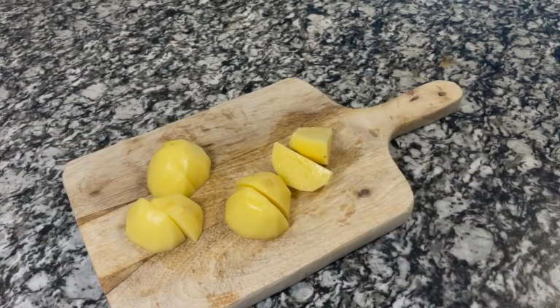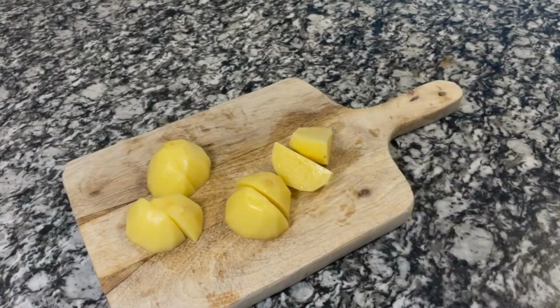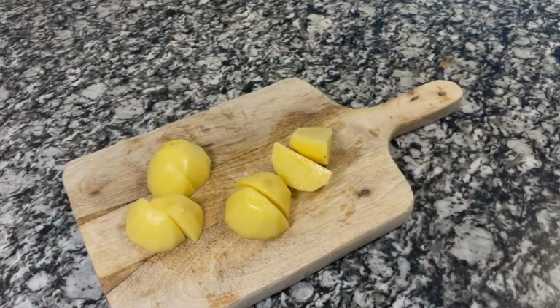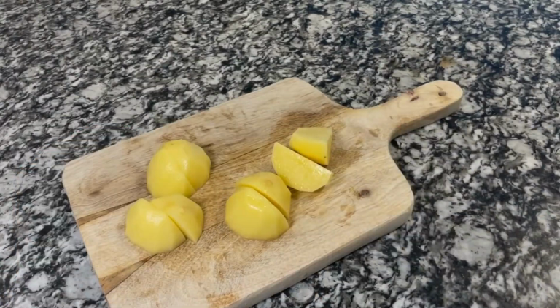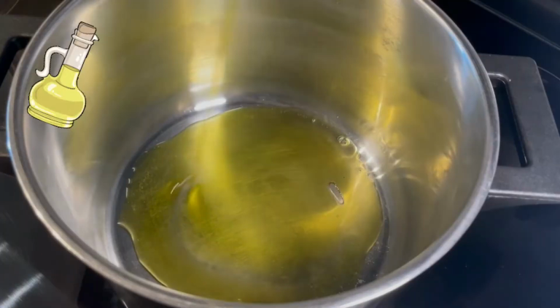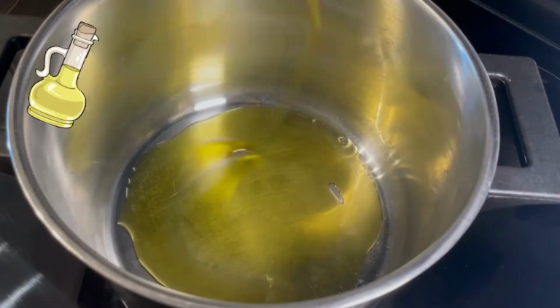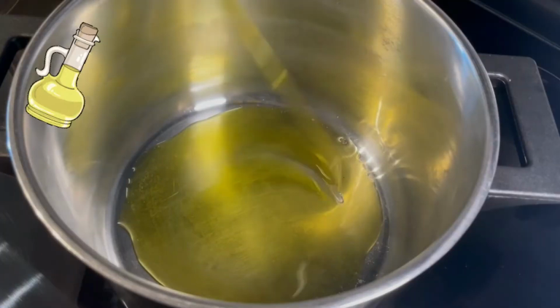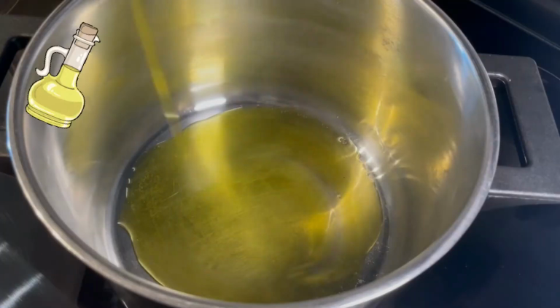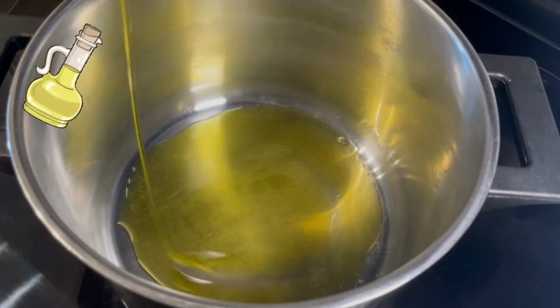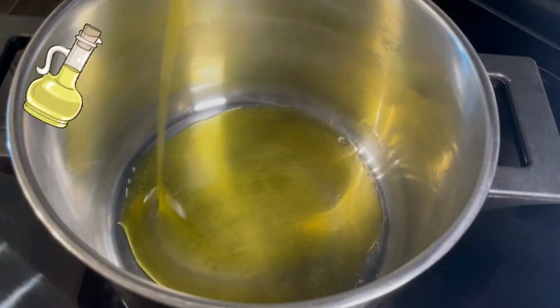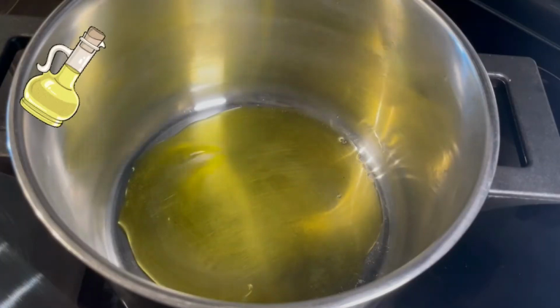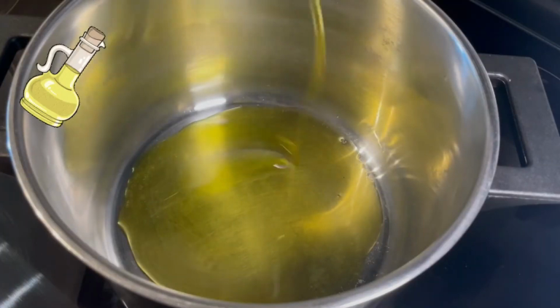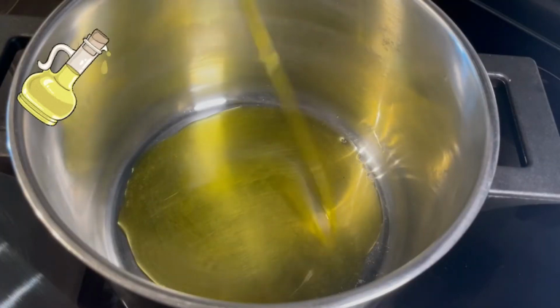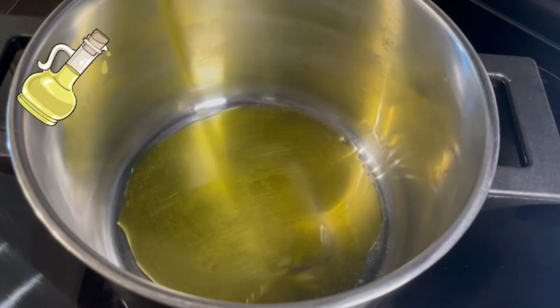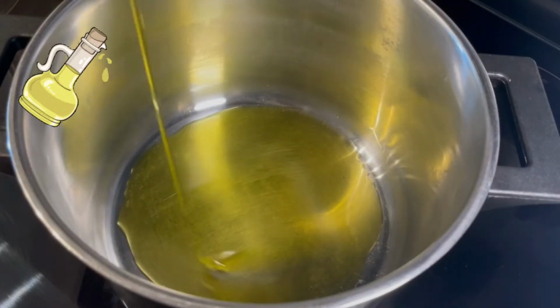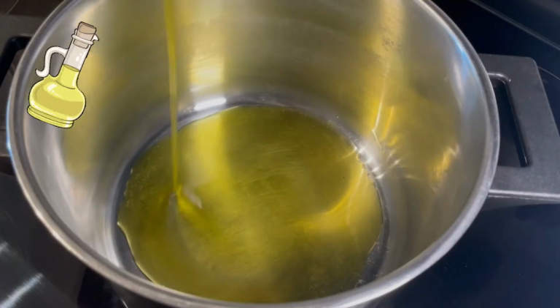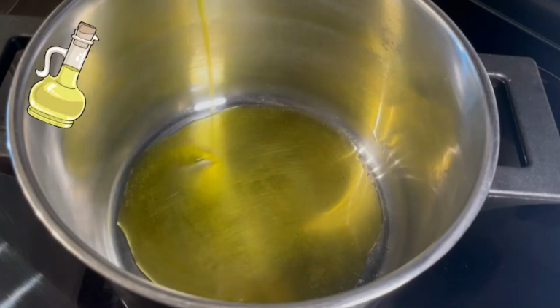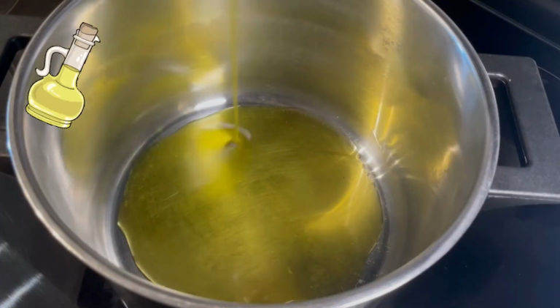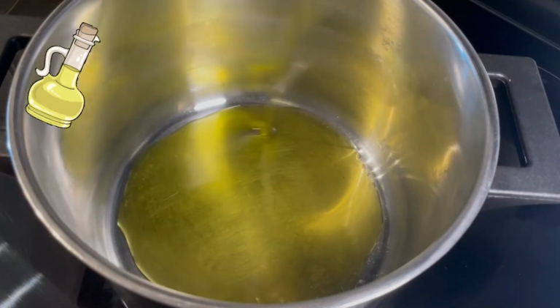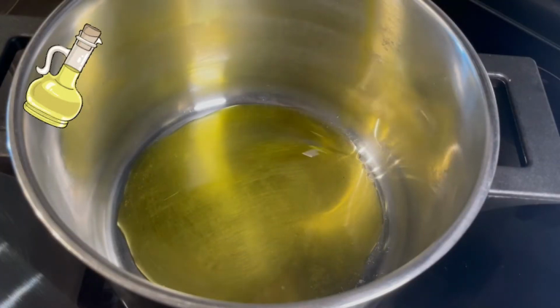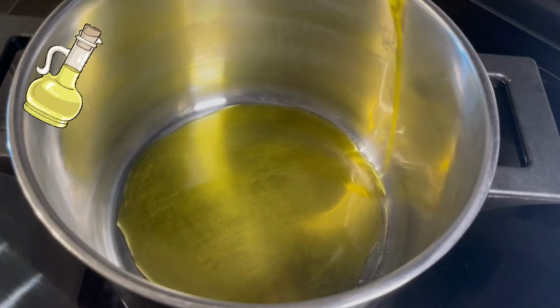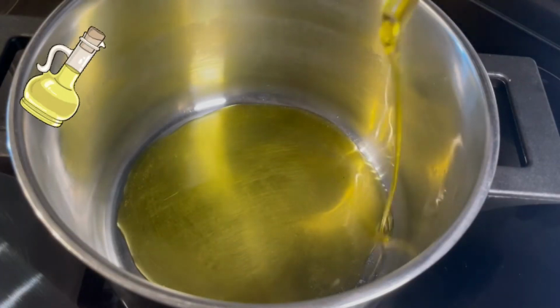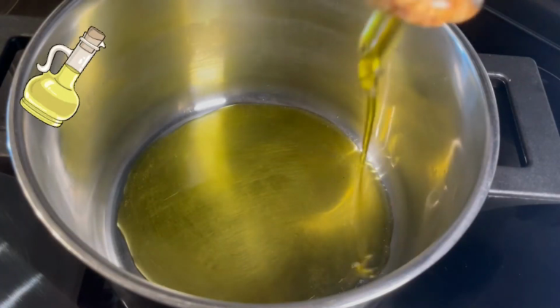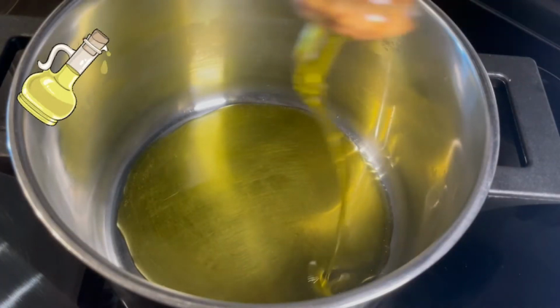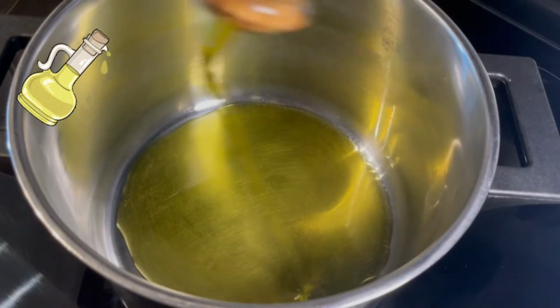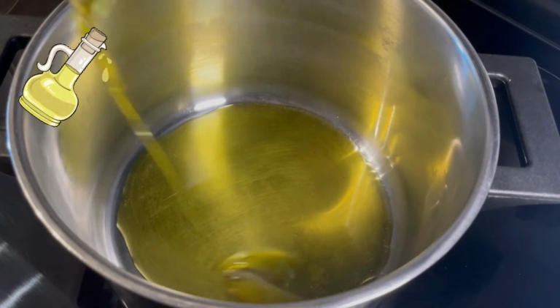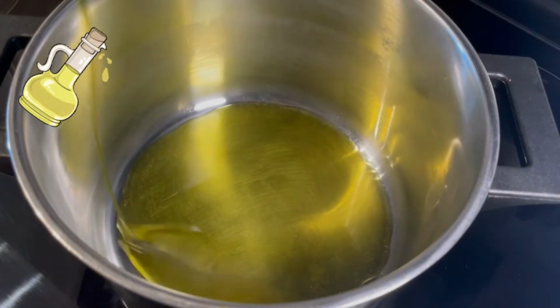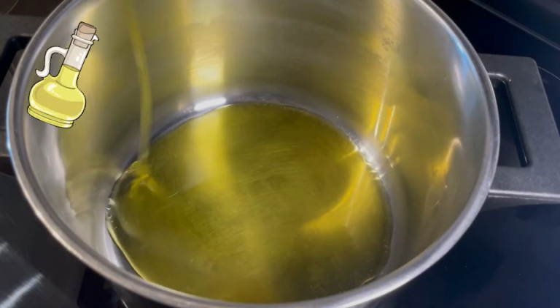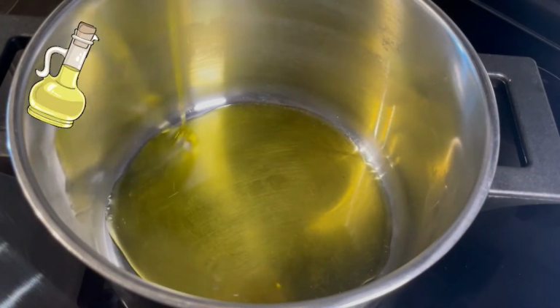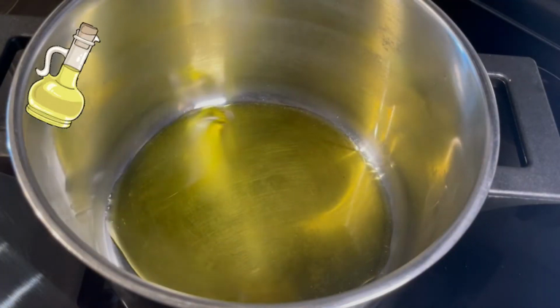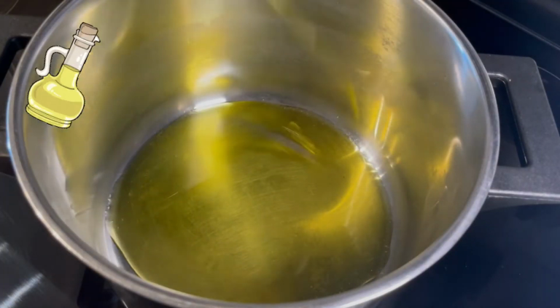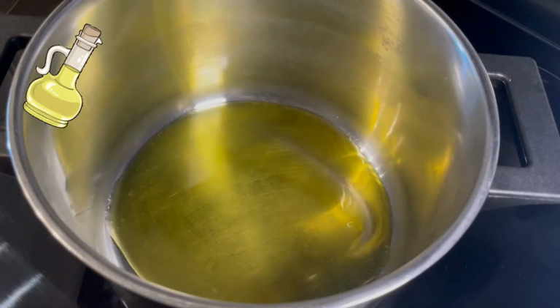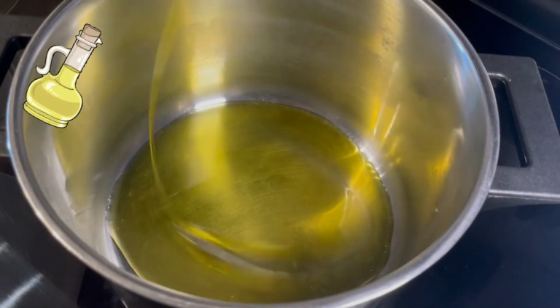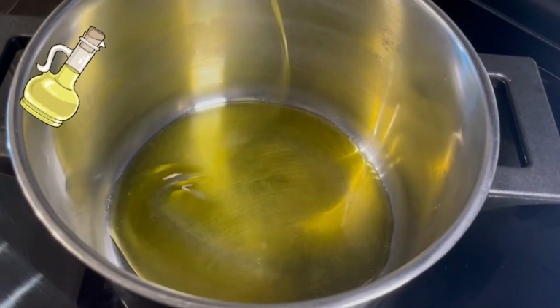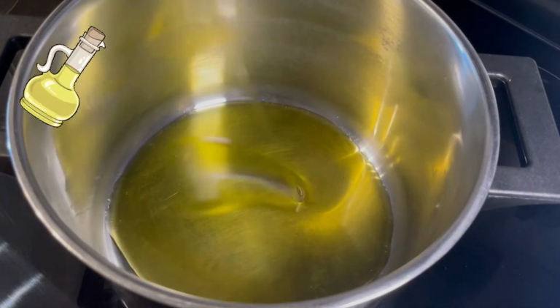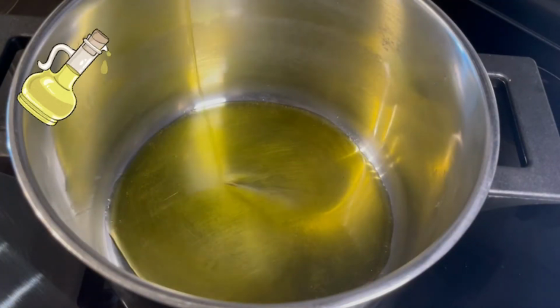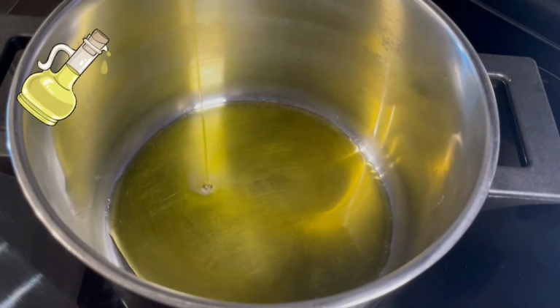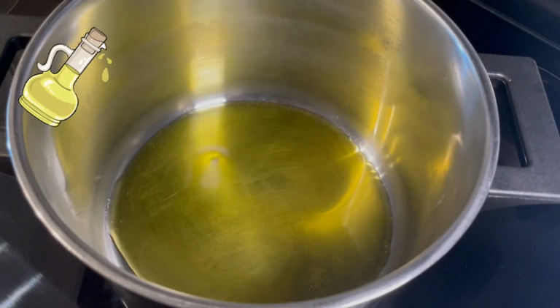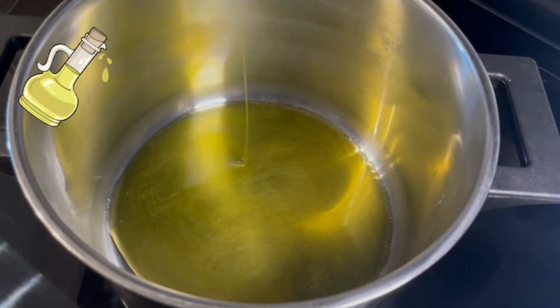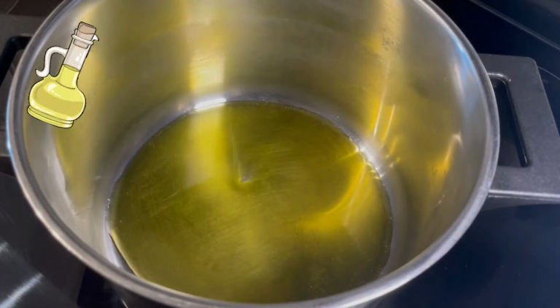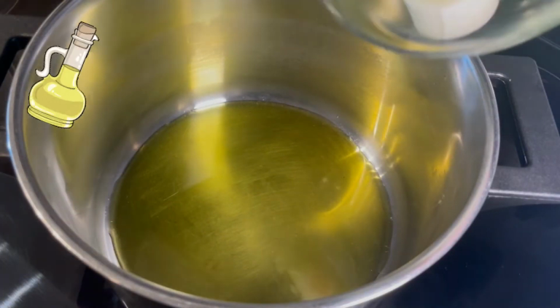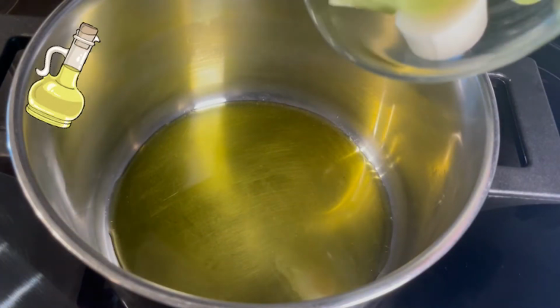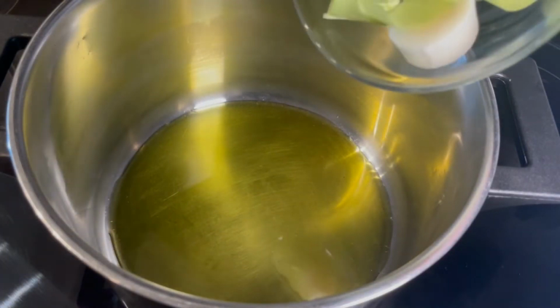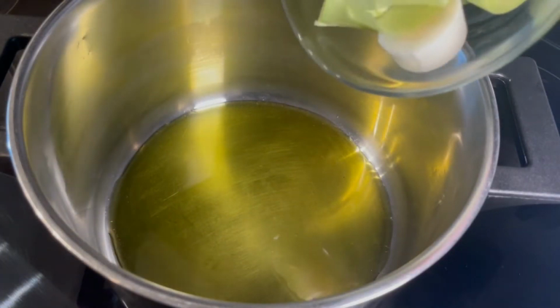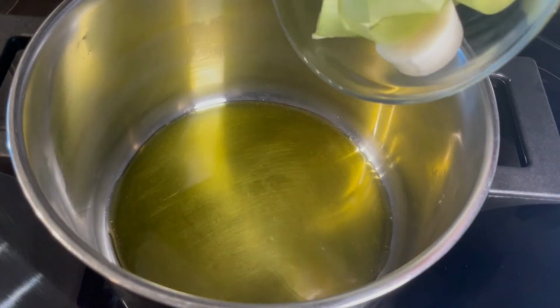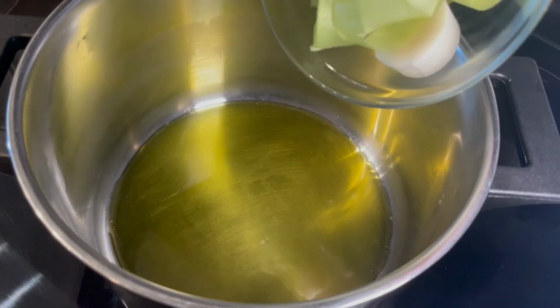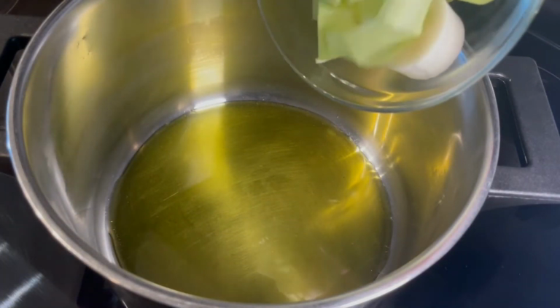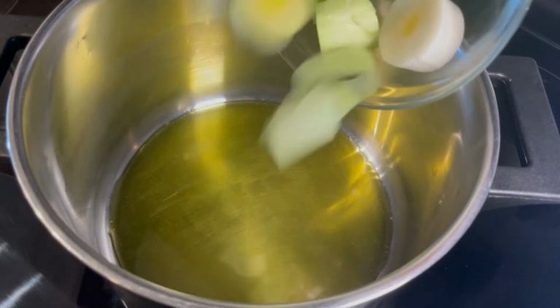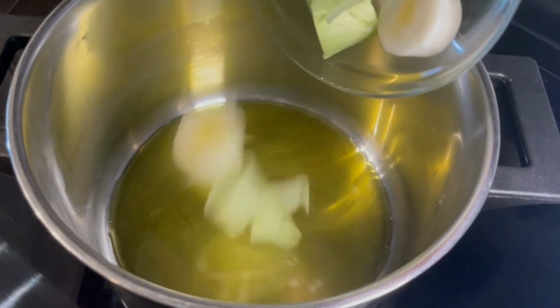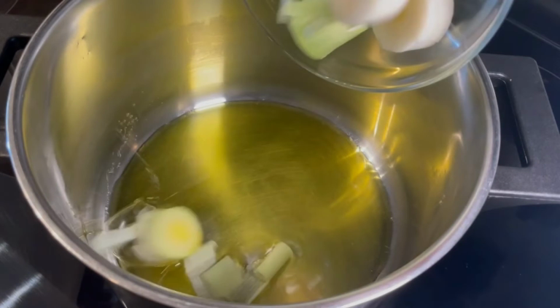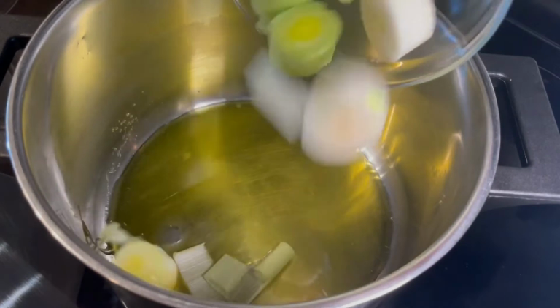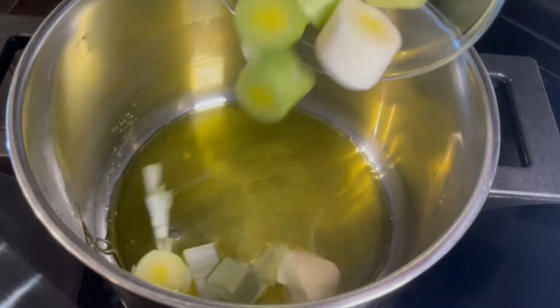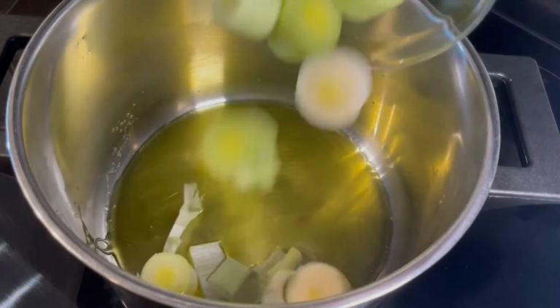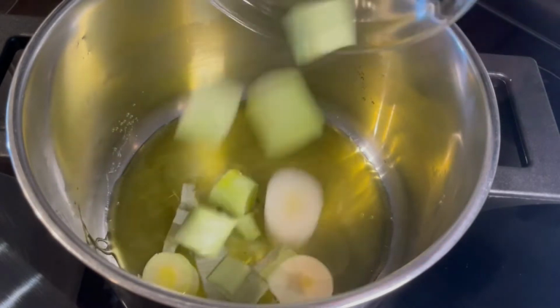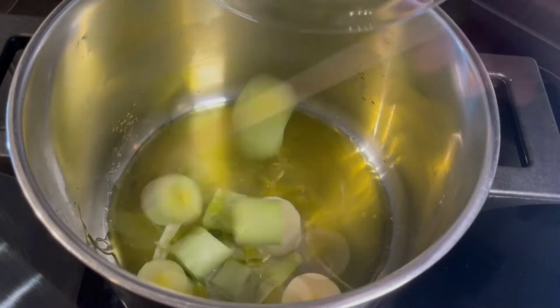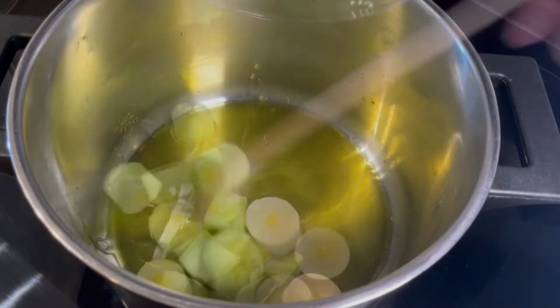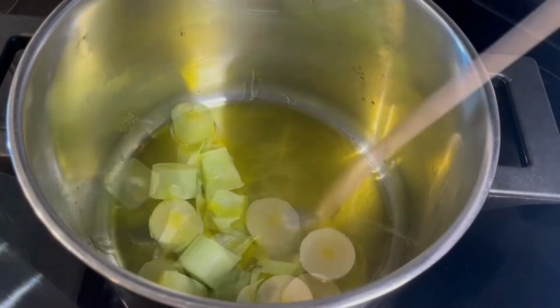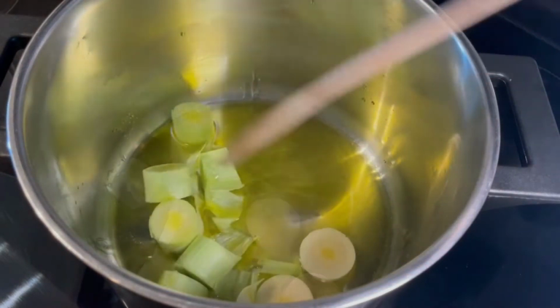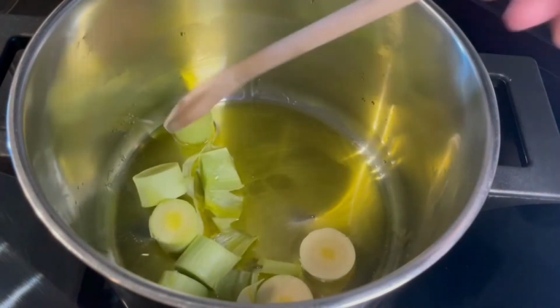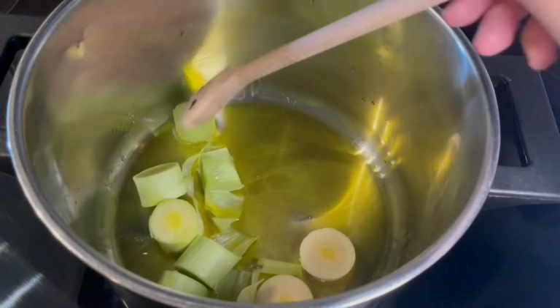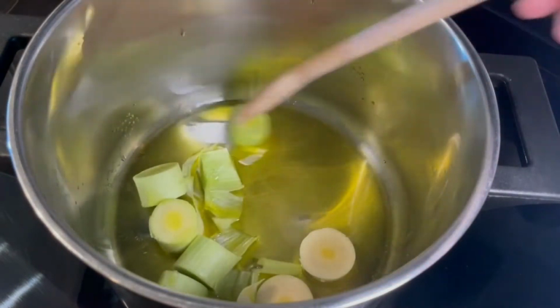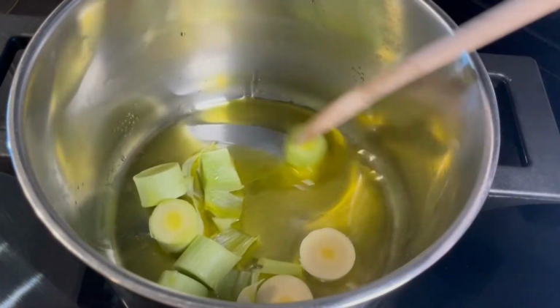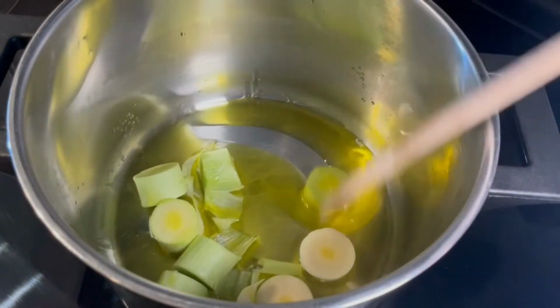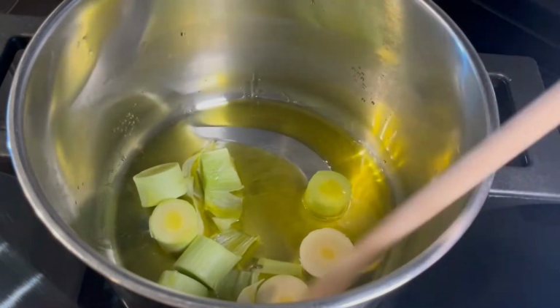In a large pot we are going to add olive oil and the leek, and brown it on high heat.